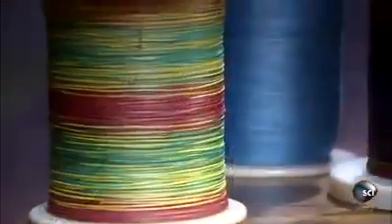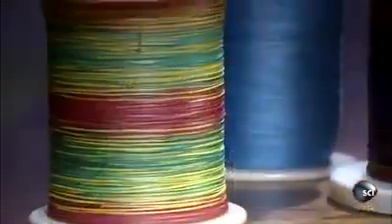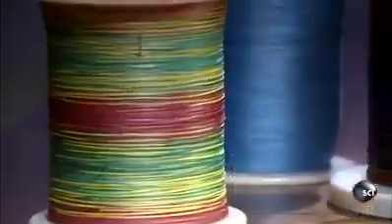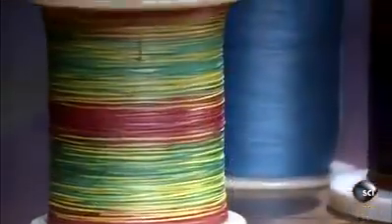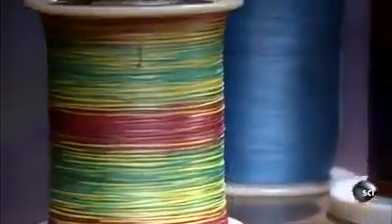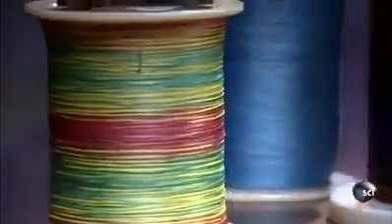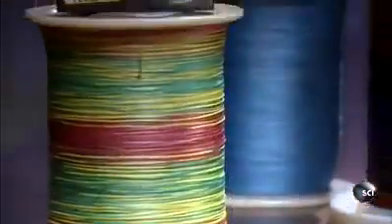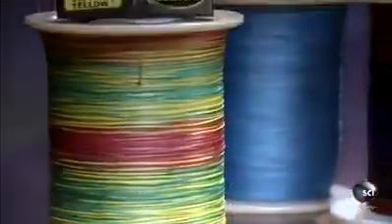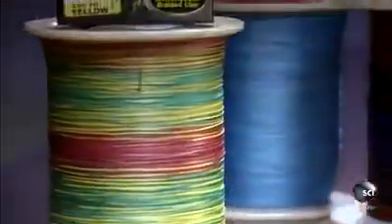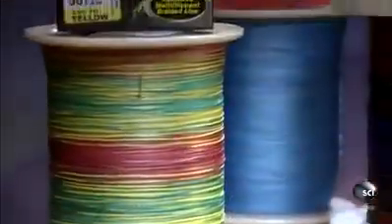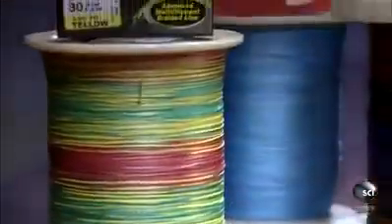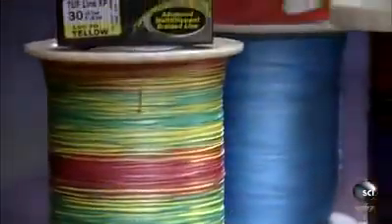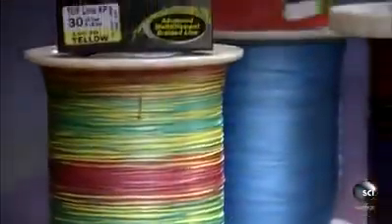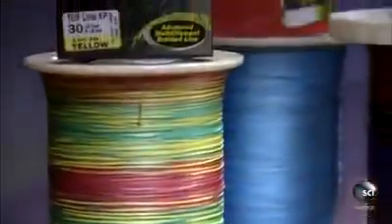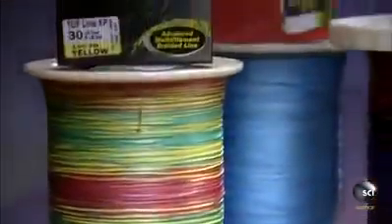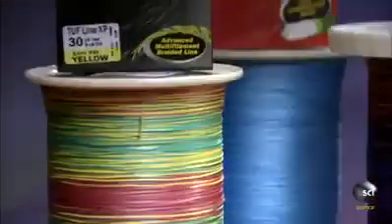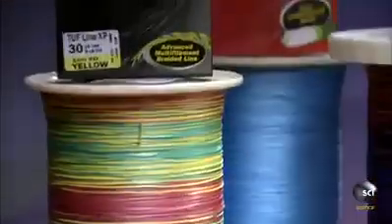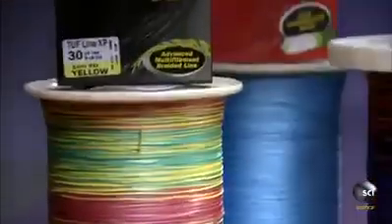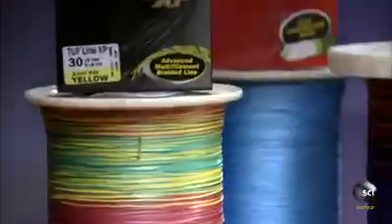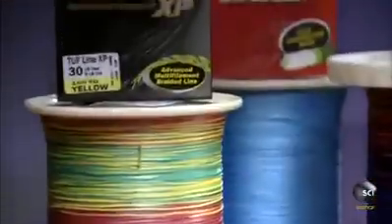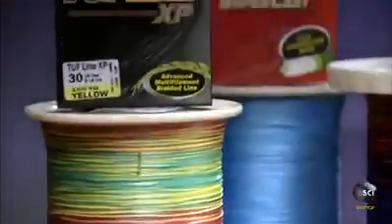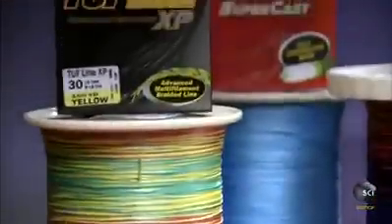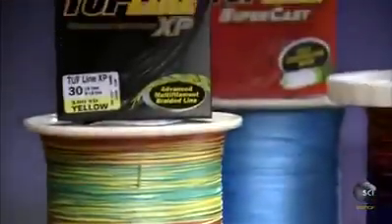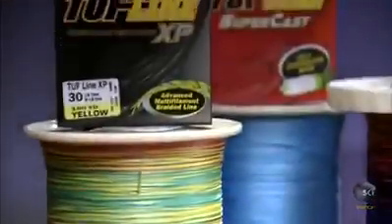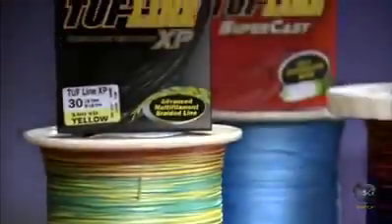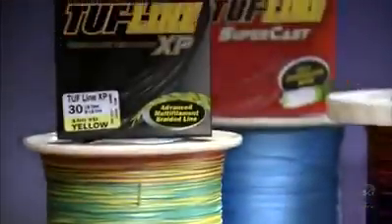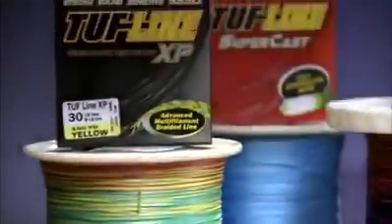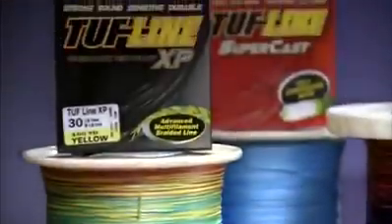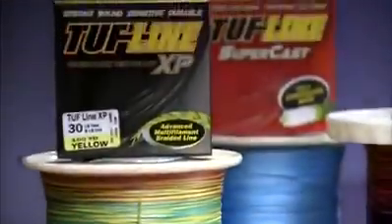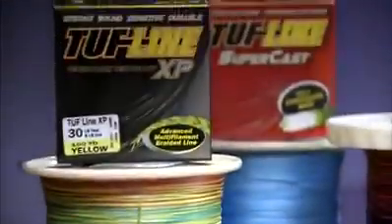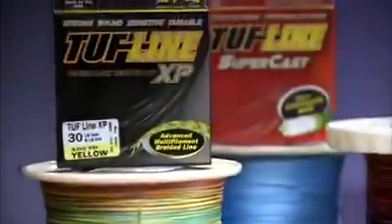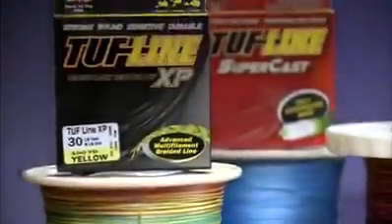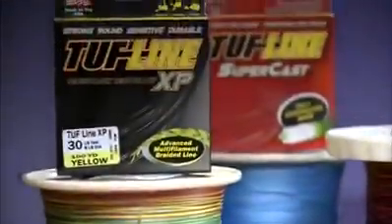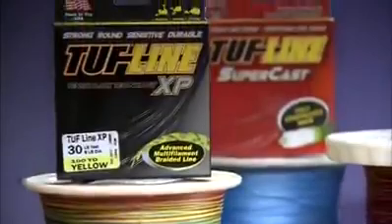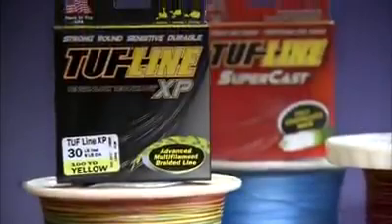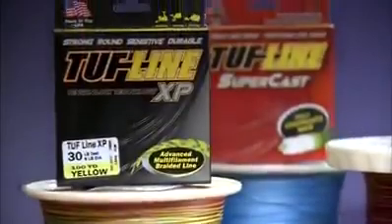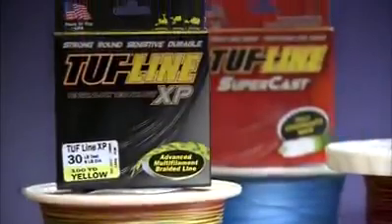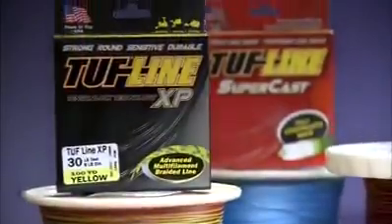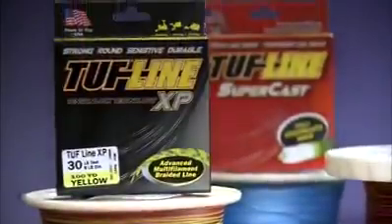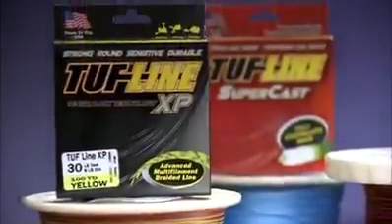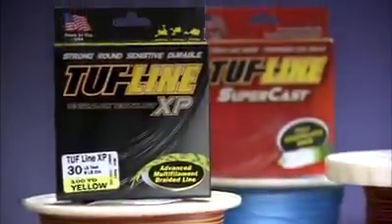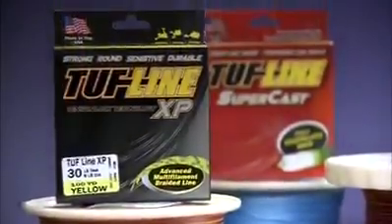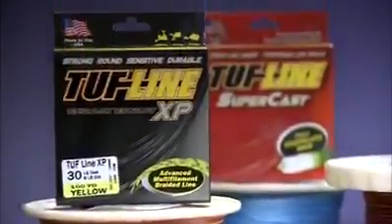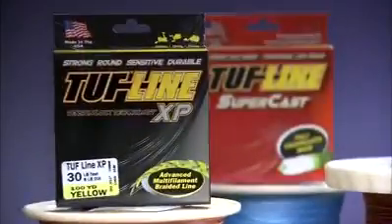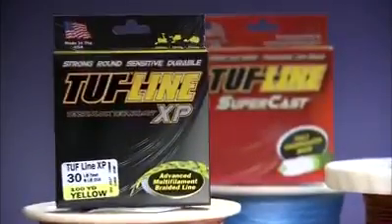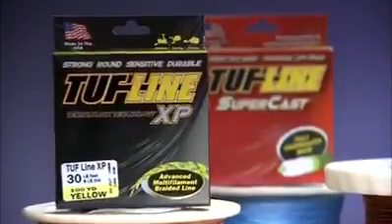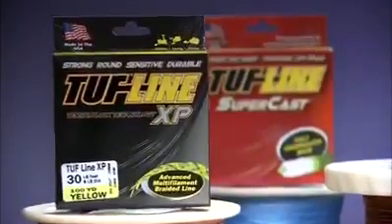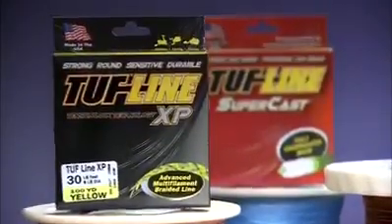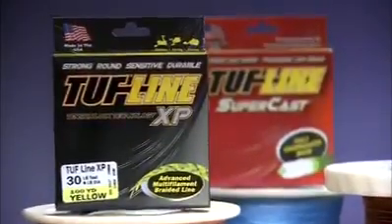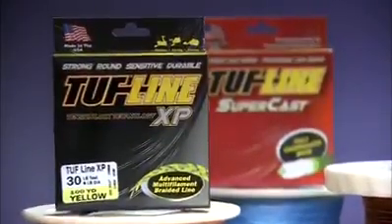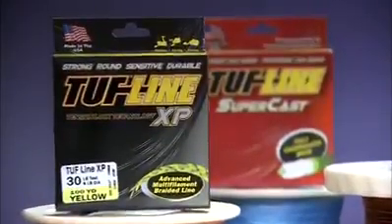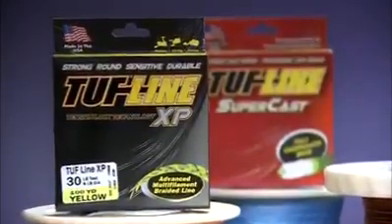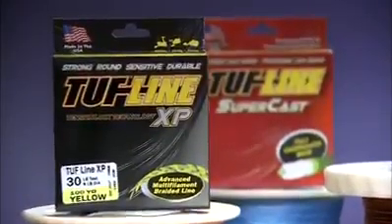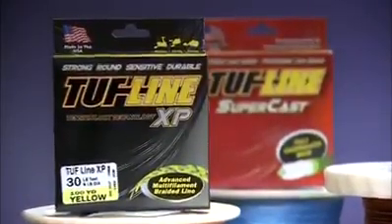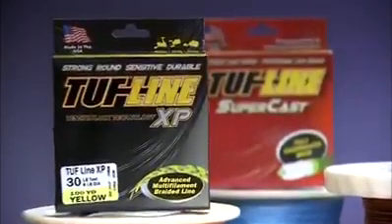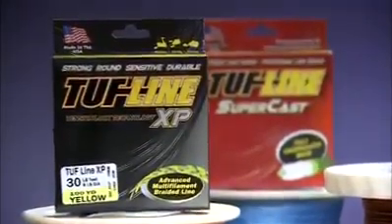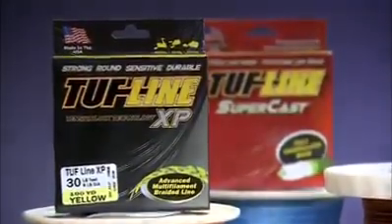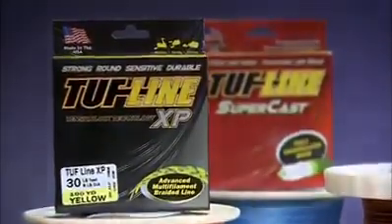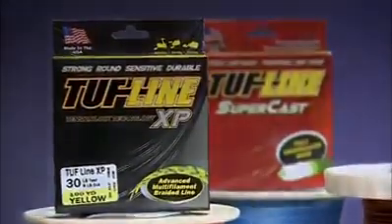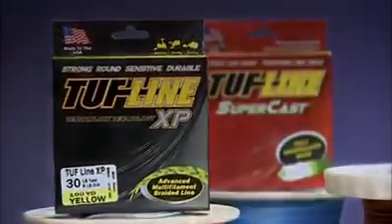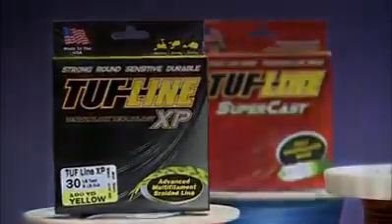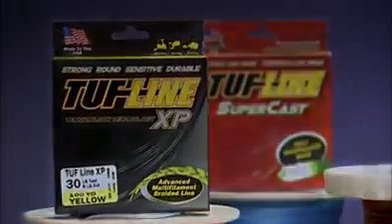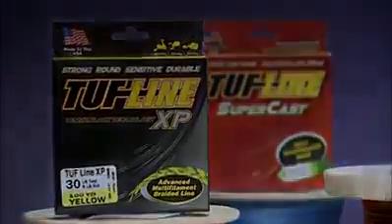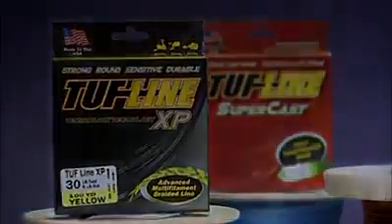It takes about 17 days to braid, color, and process a single spool of synthetic fishing line — strong but very thin, it can be cast and reeled in with ease.